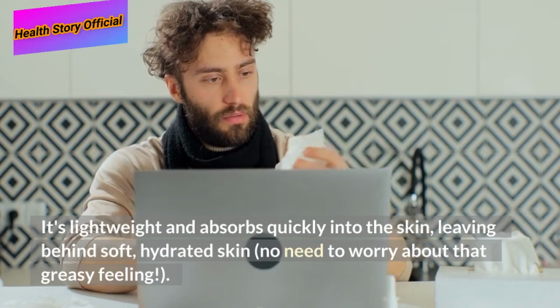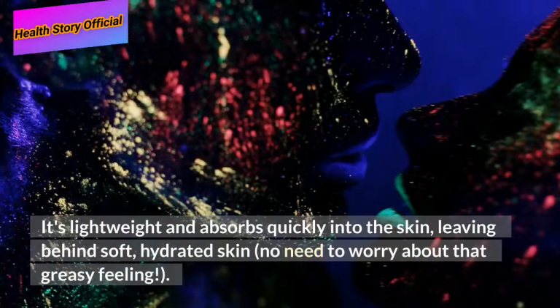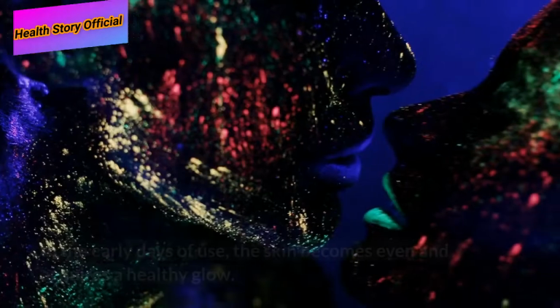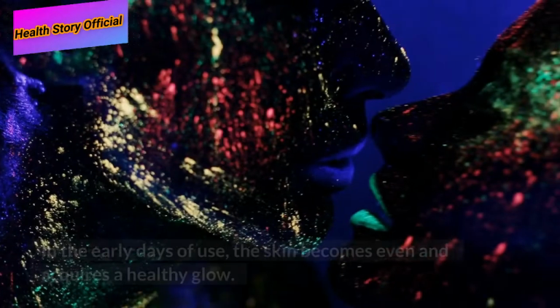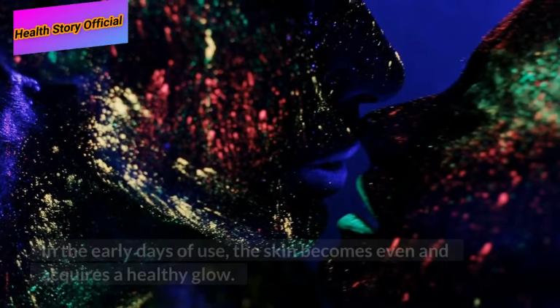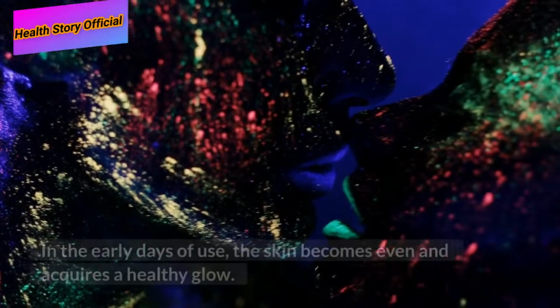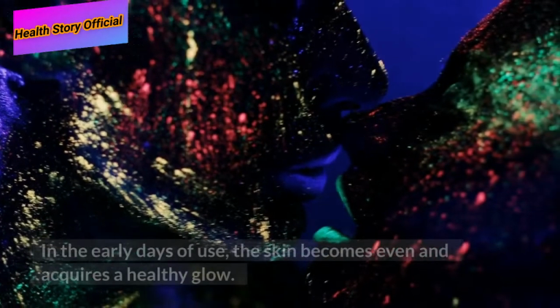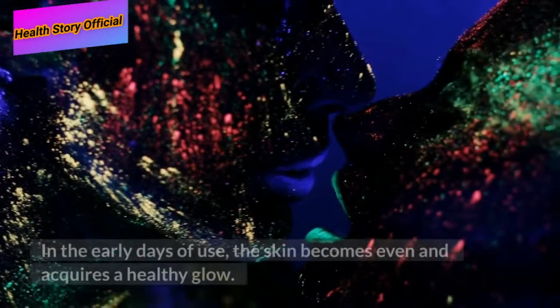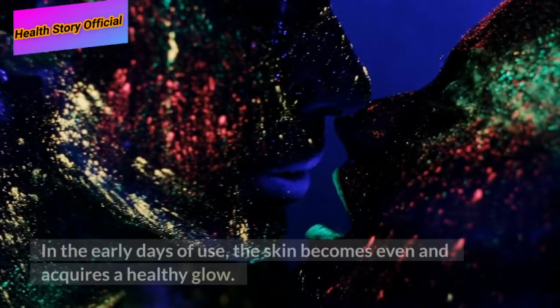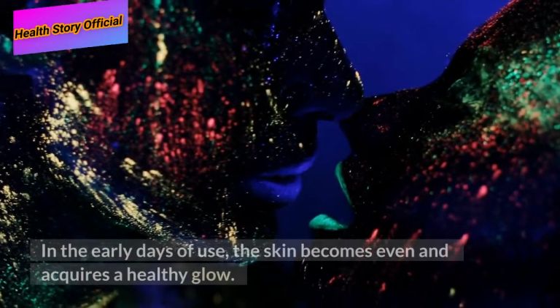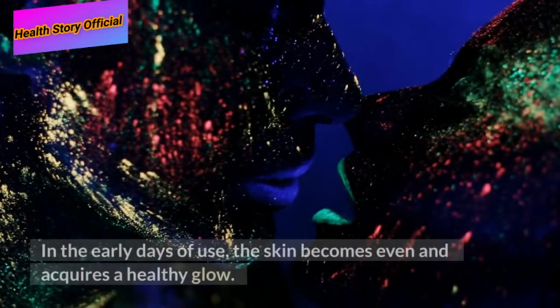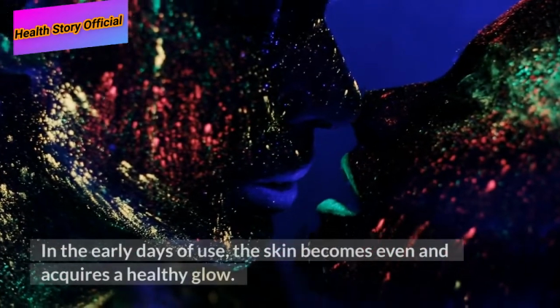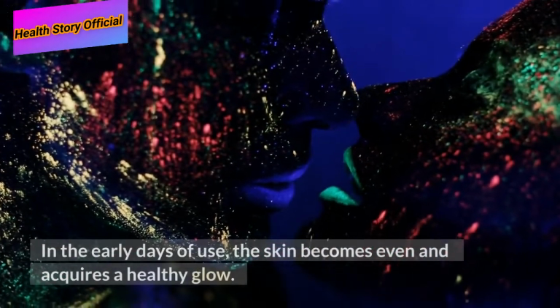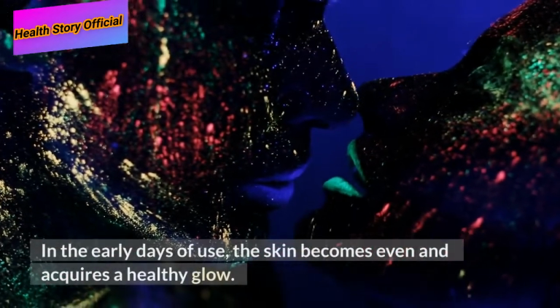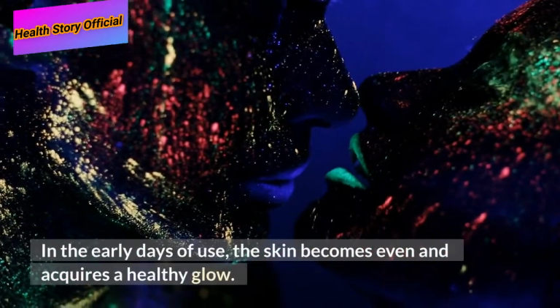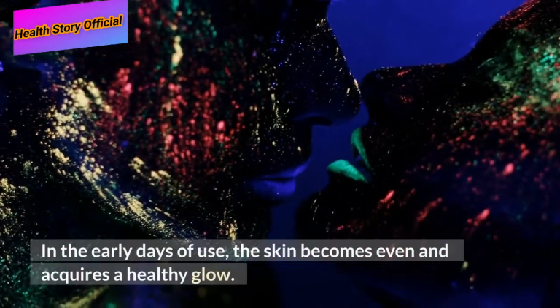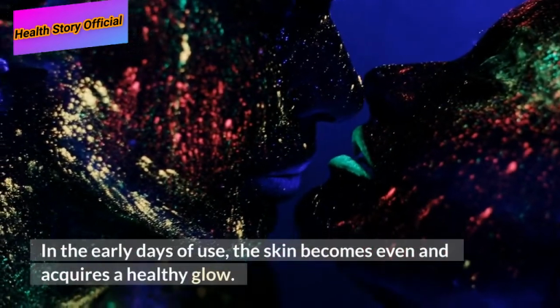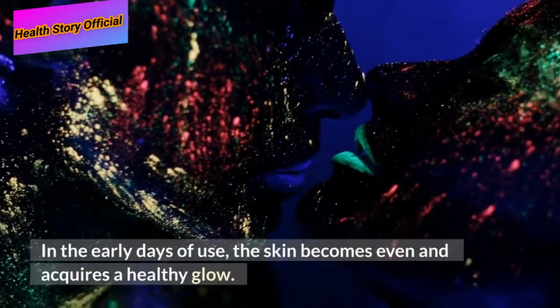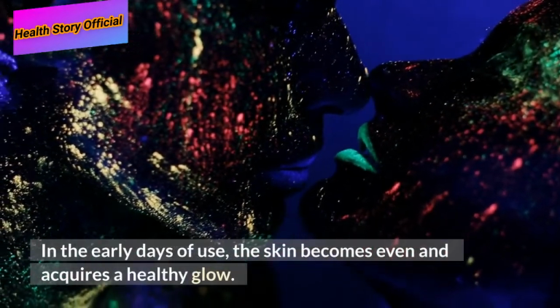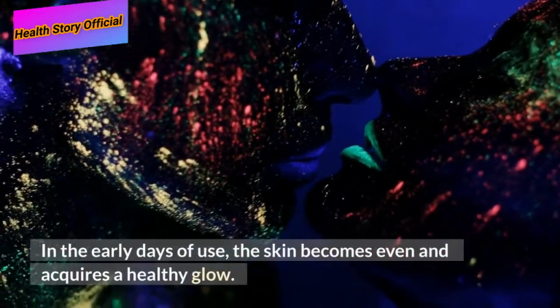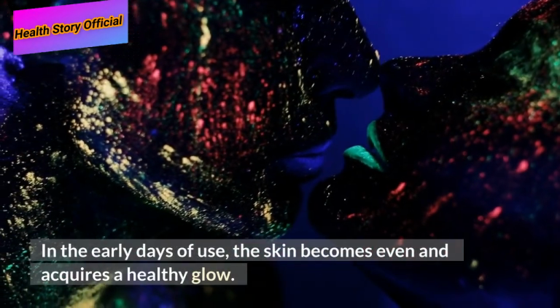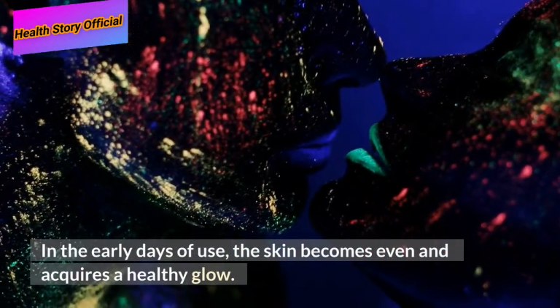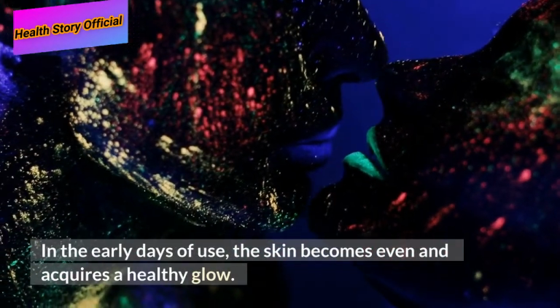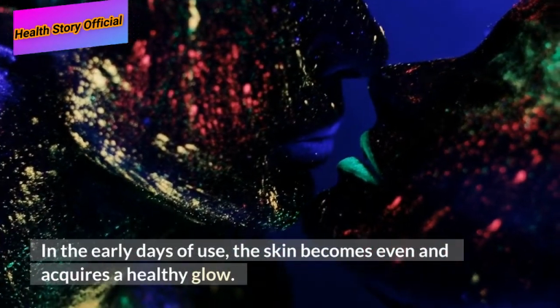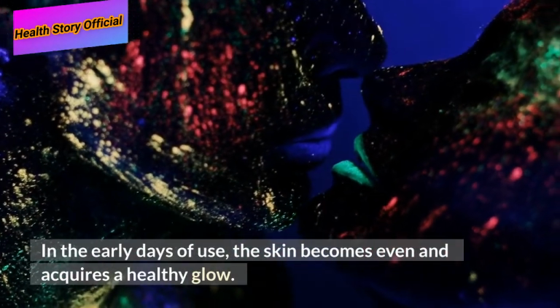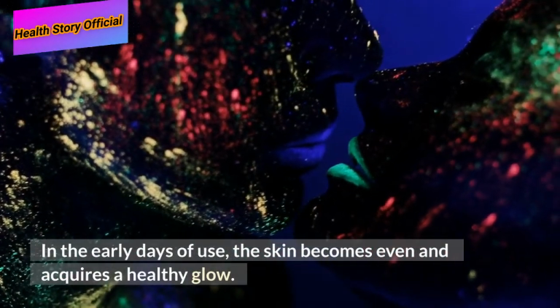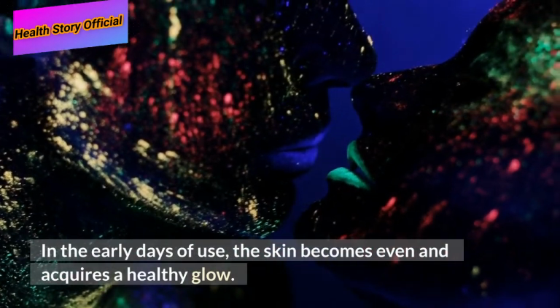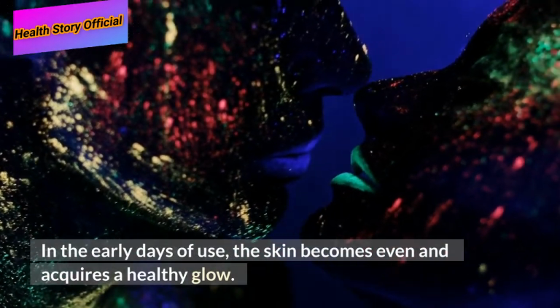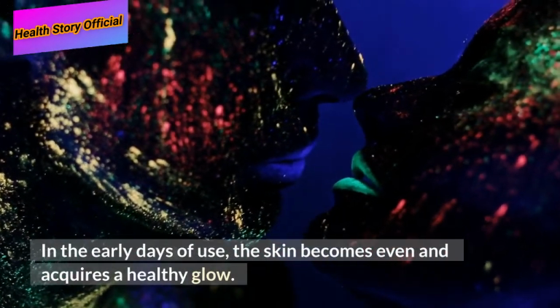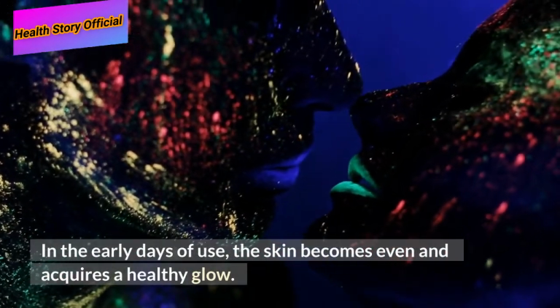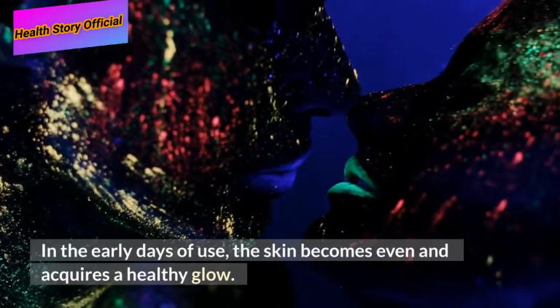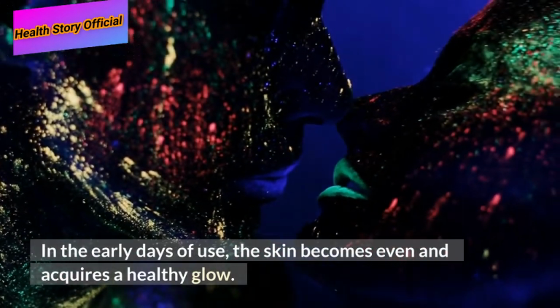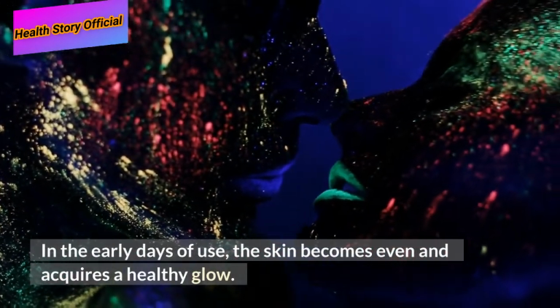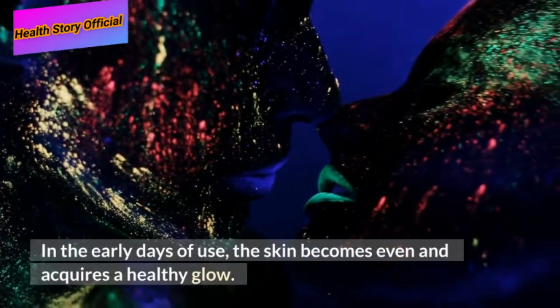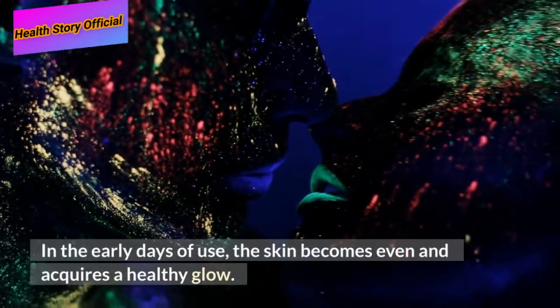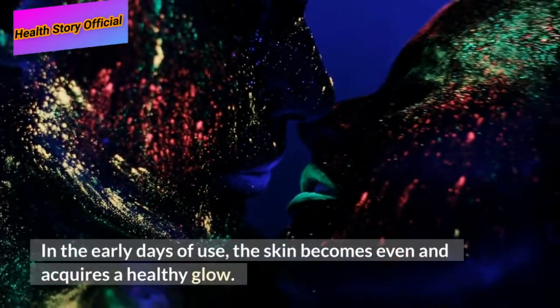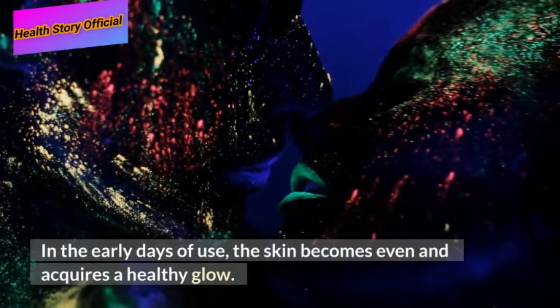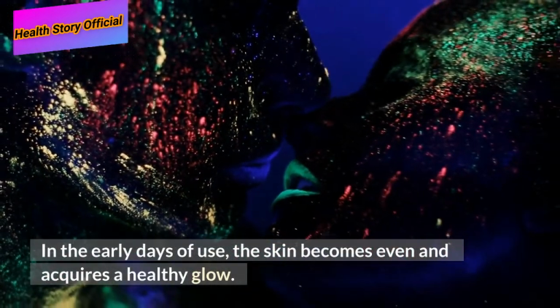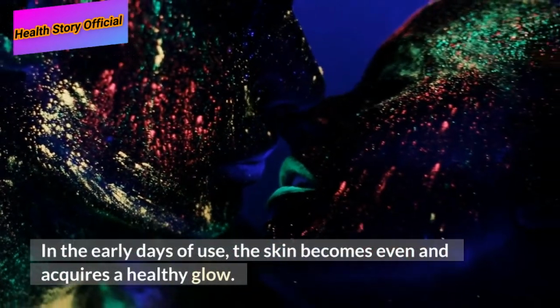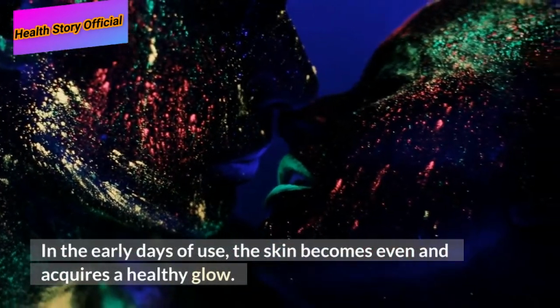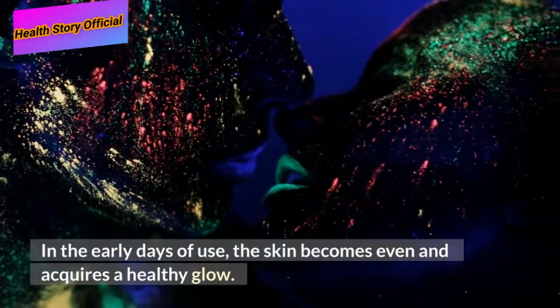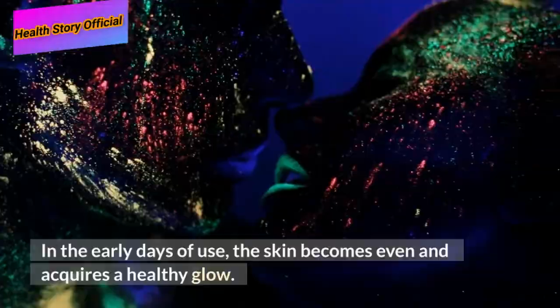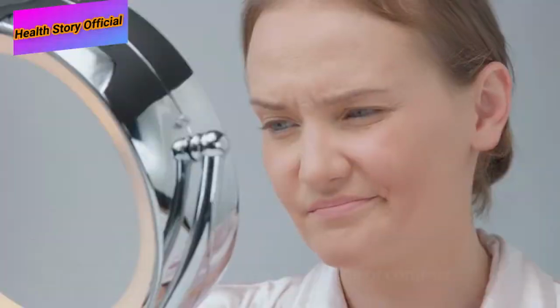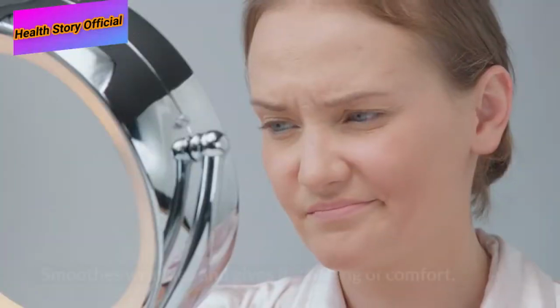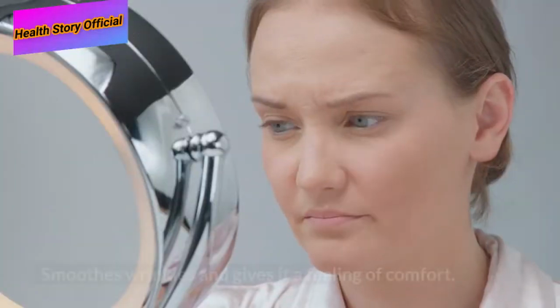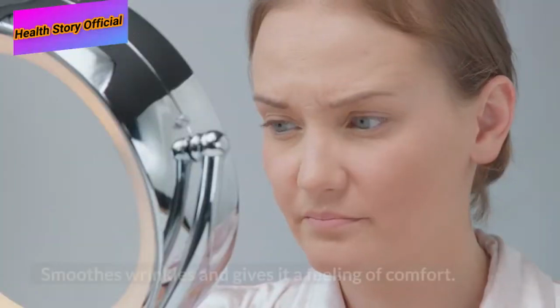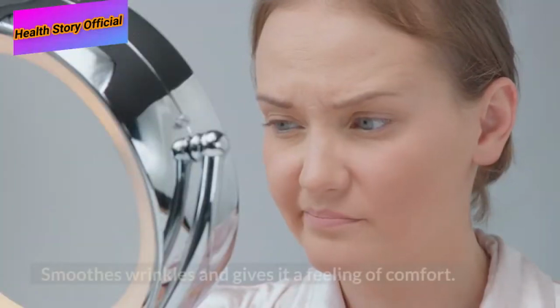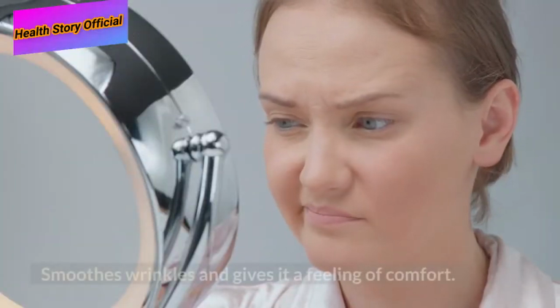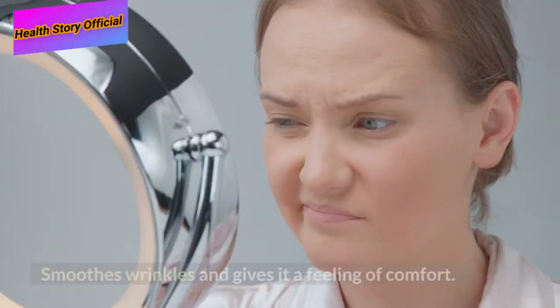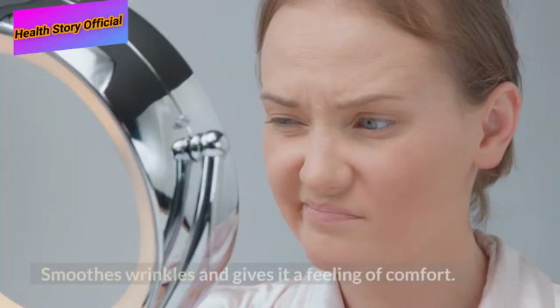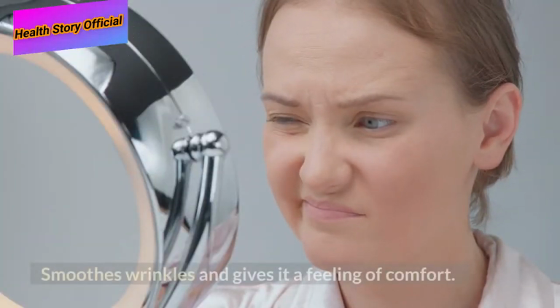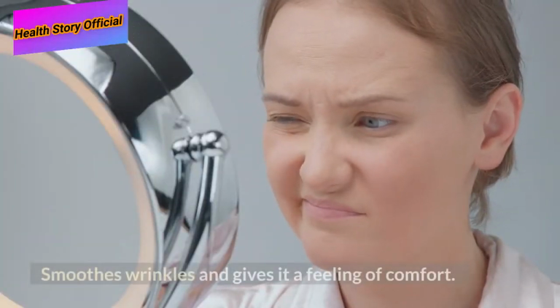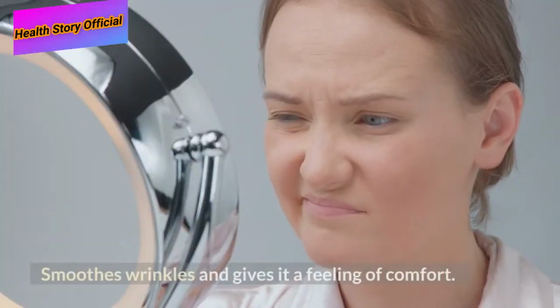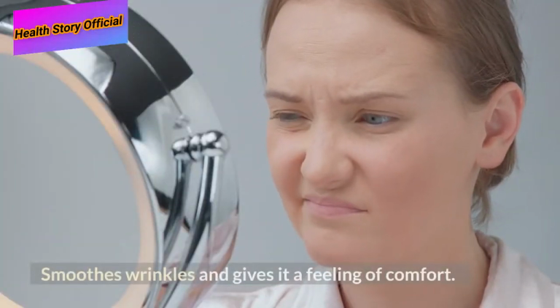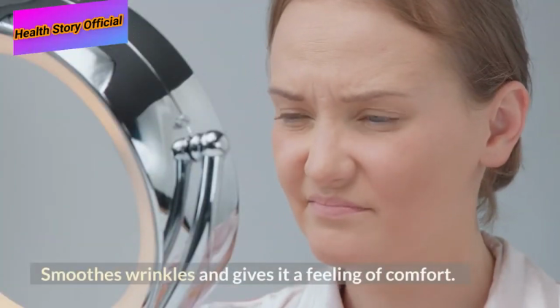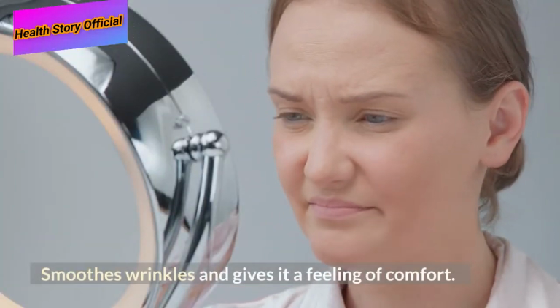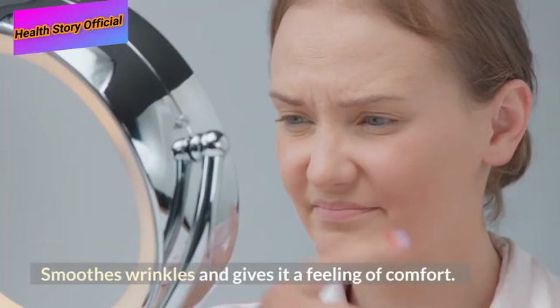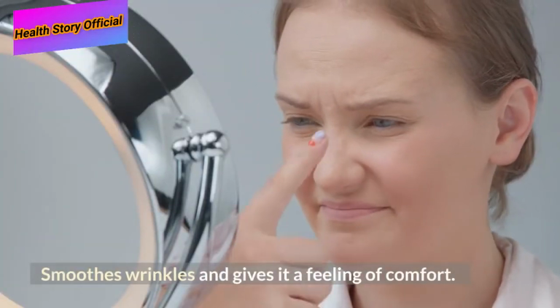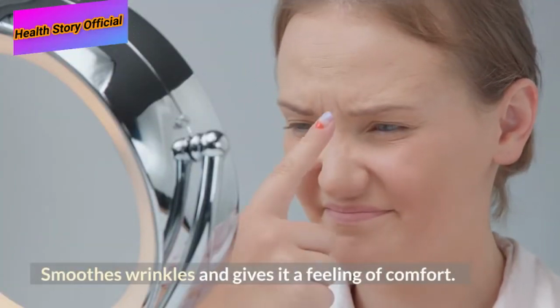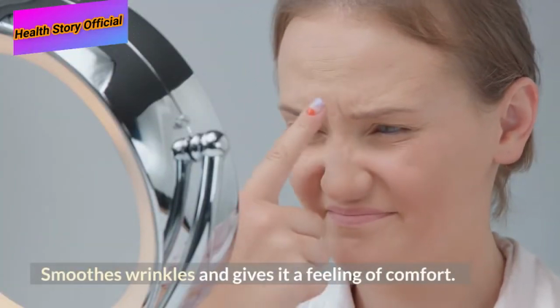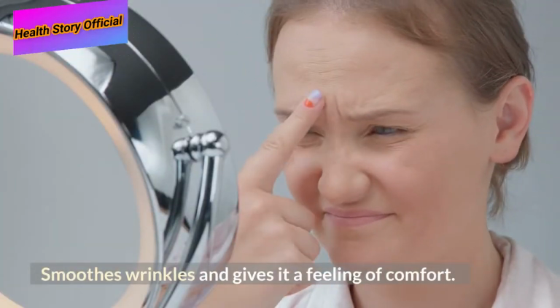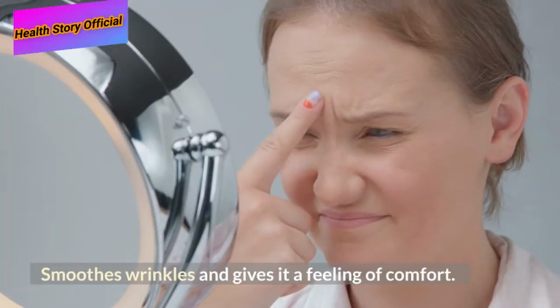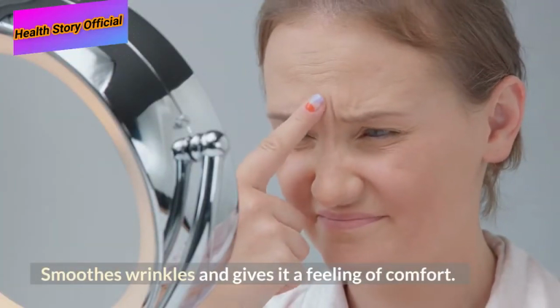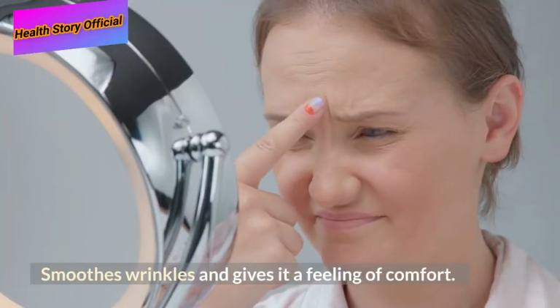In the early days of use, the skin becomes even and acquires a healthy glow. It smooths wrinkles and gives a feeling of comfort.